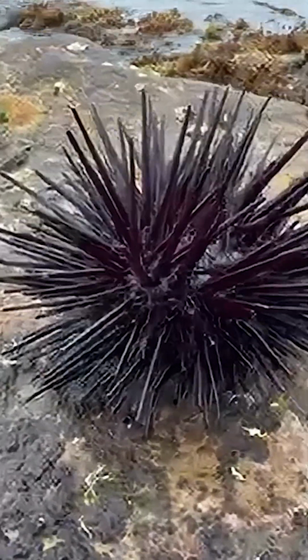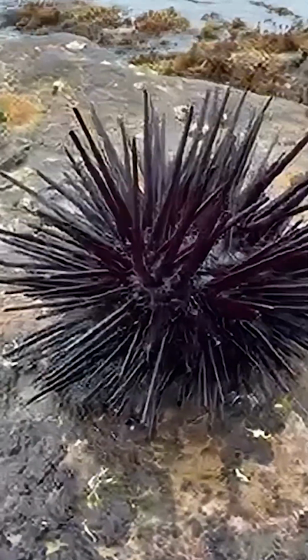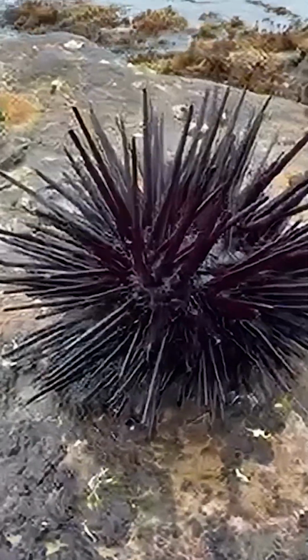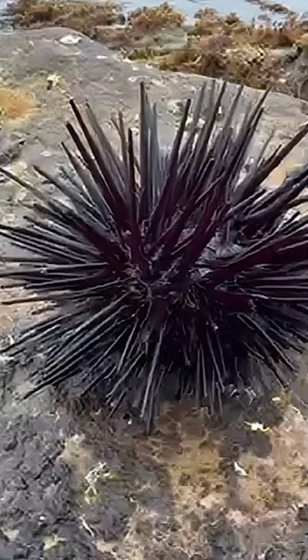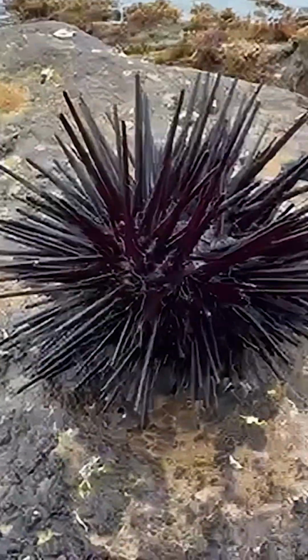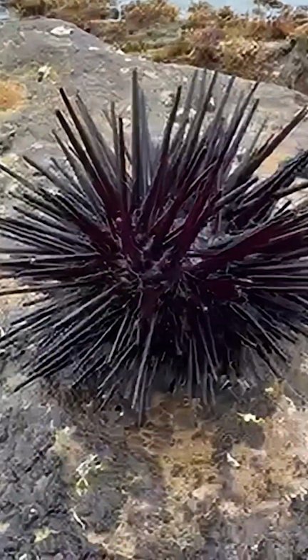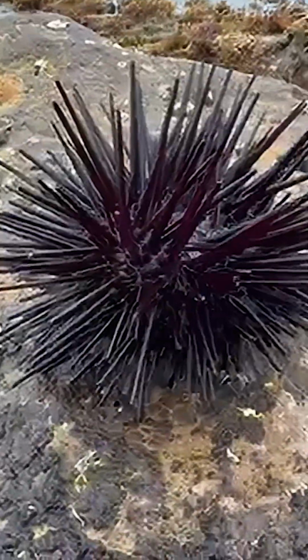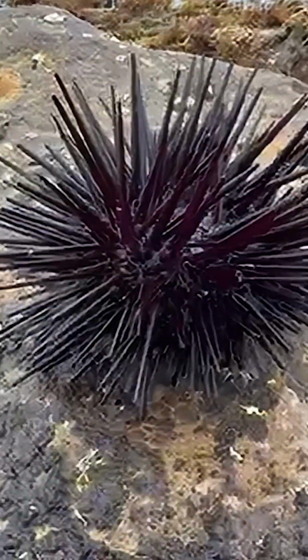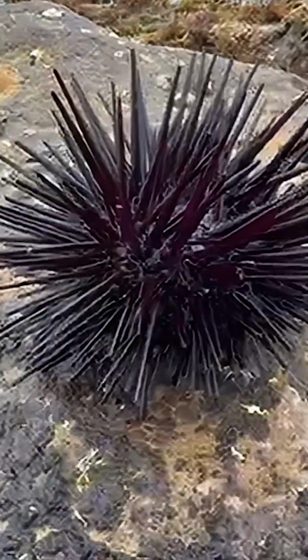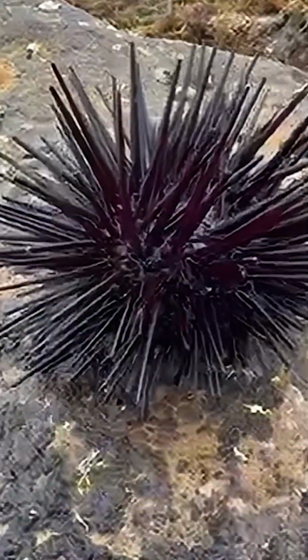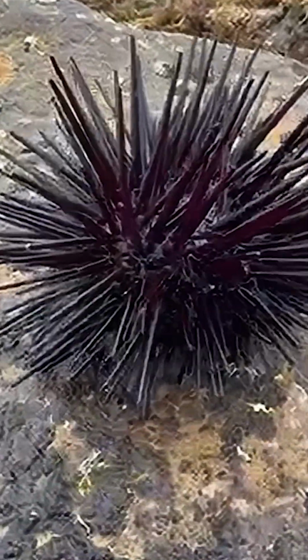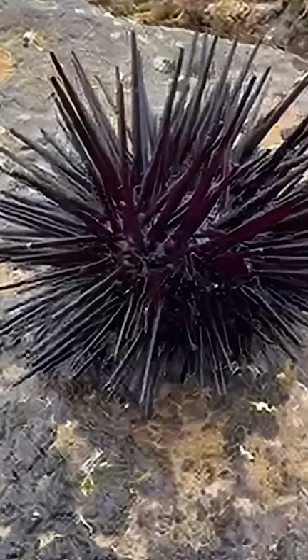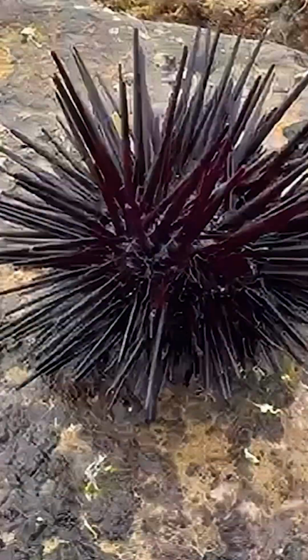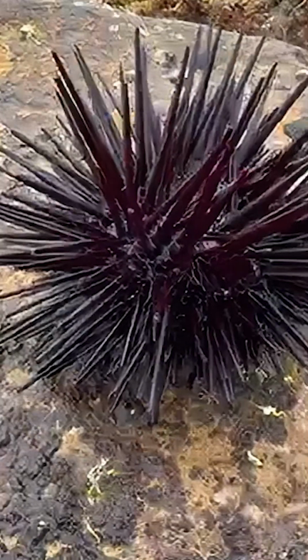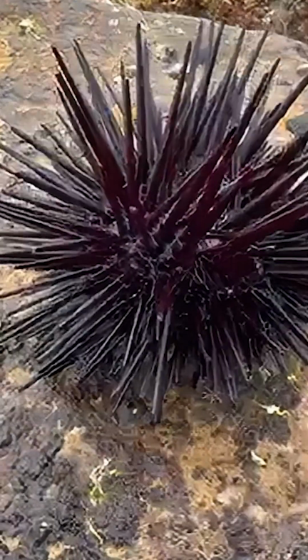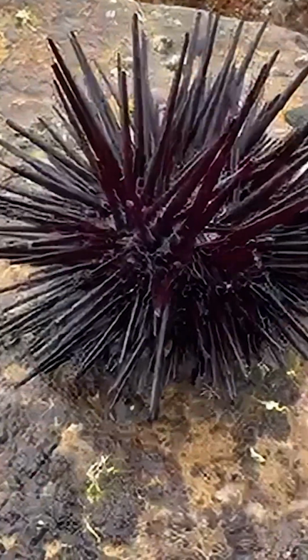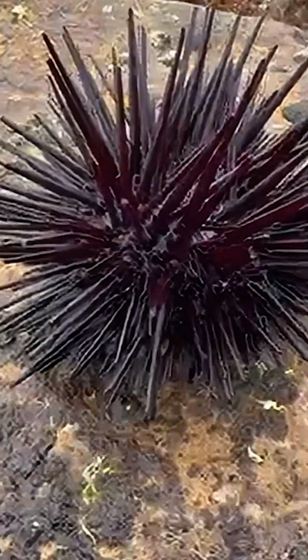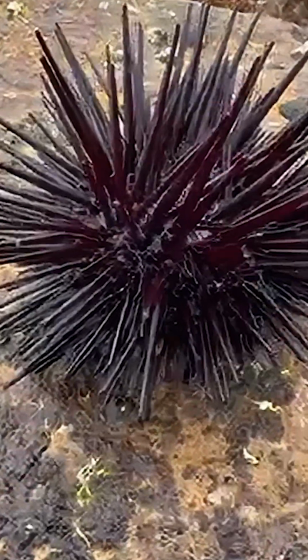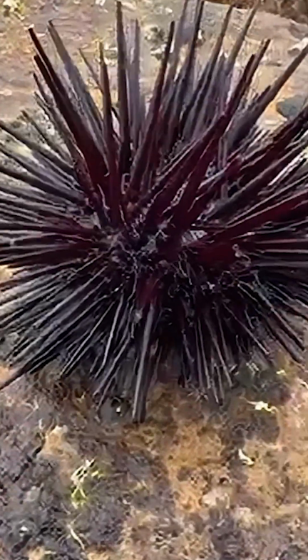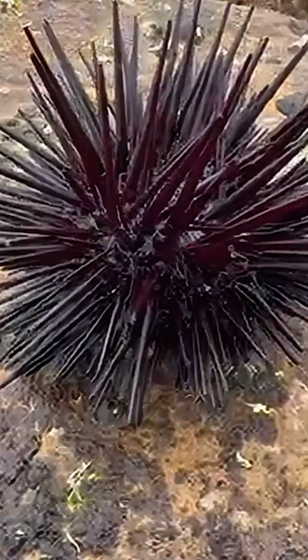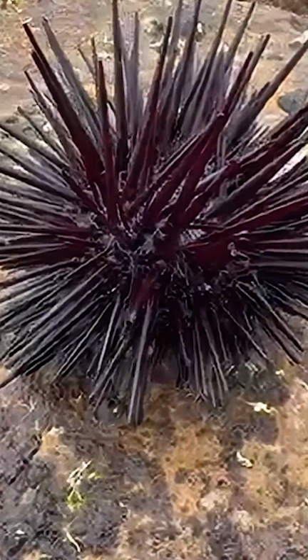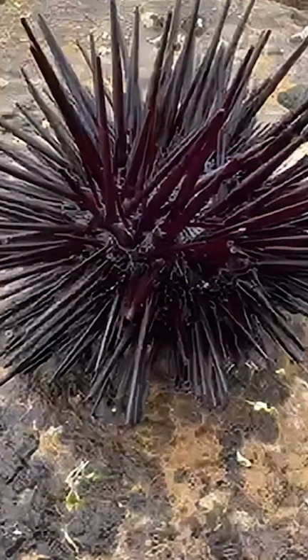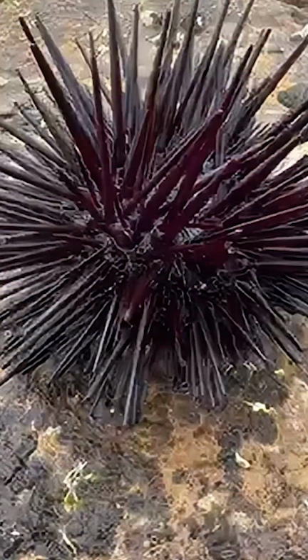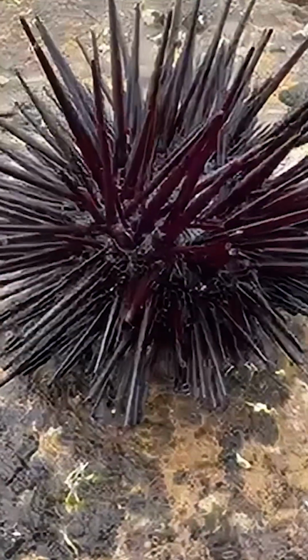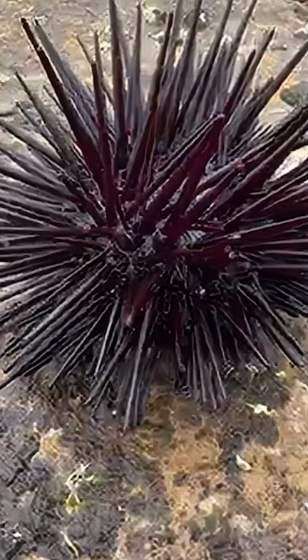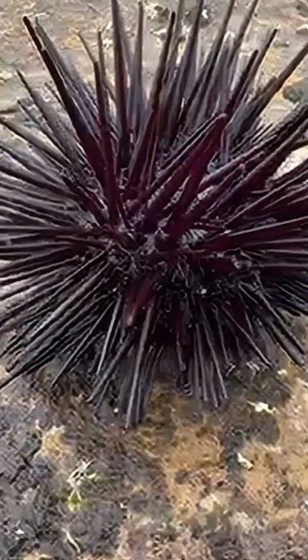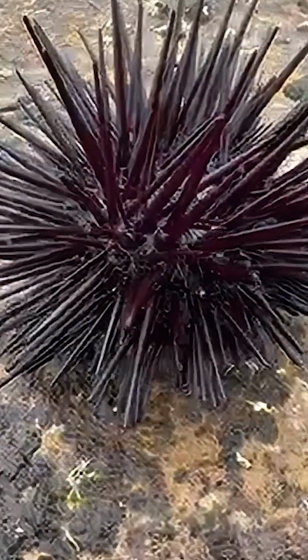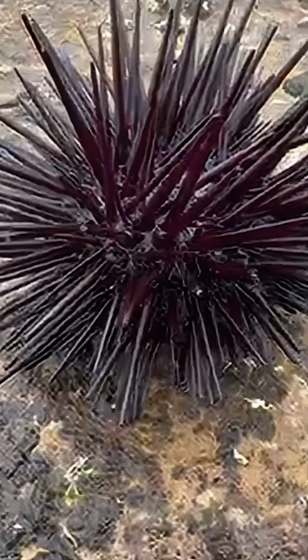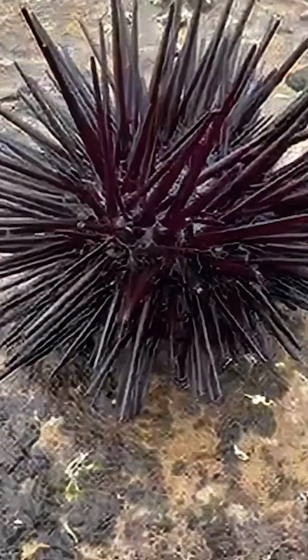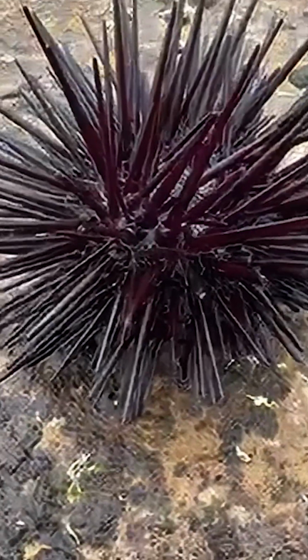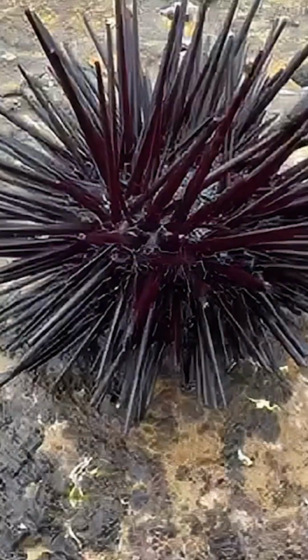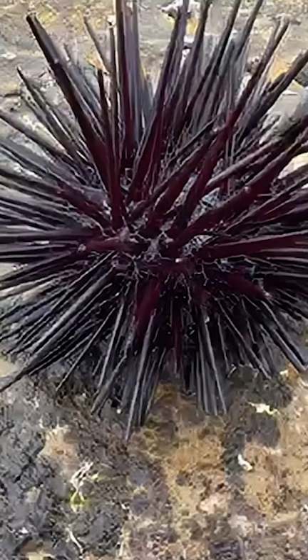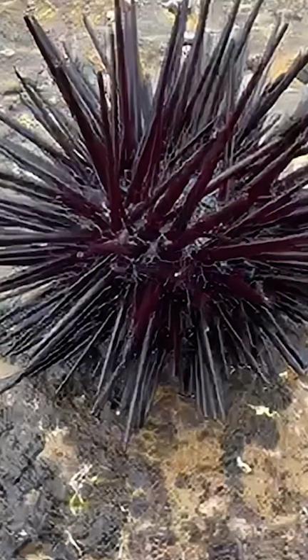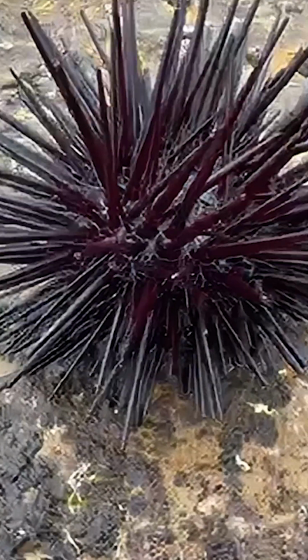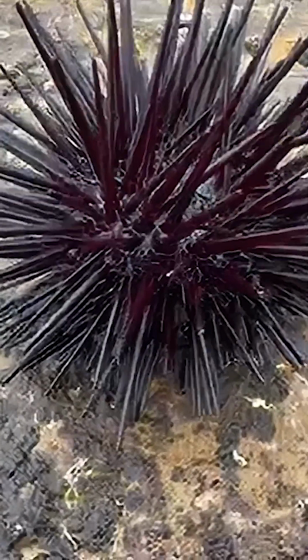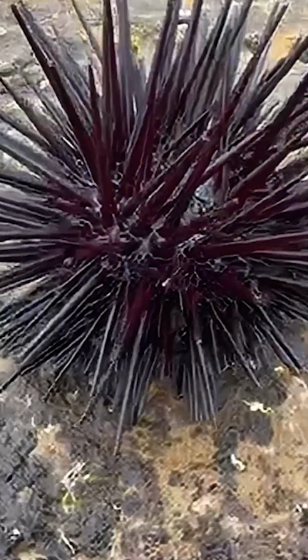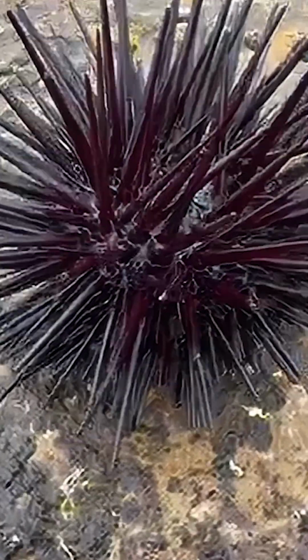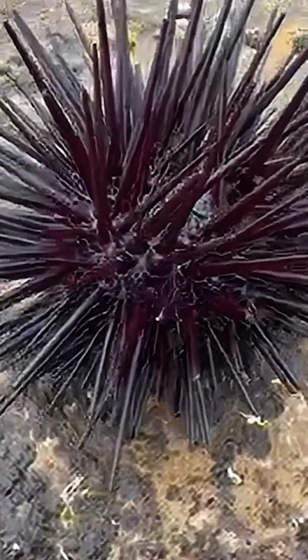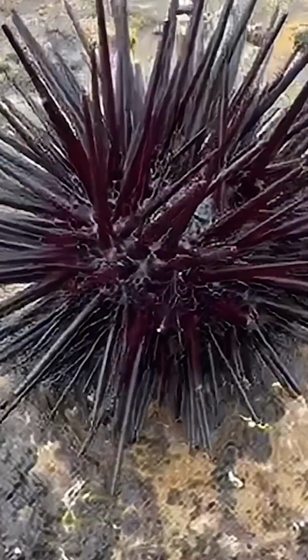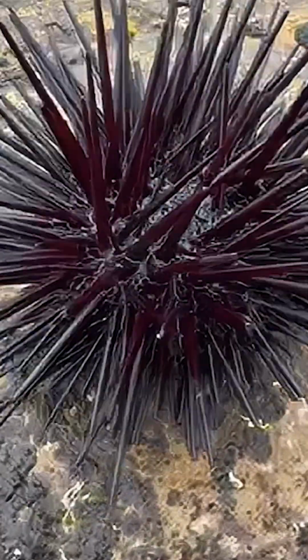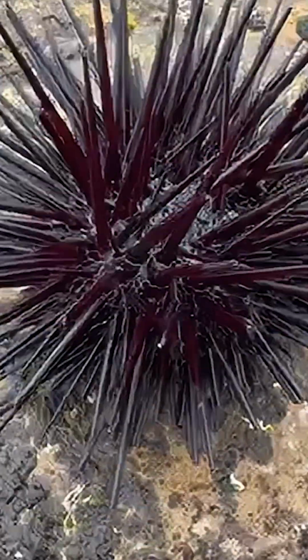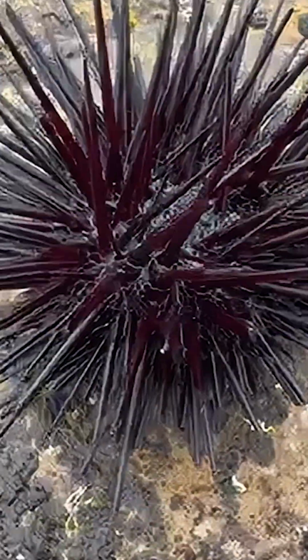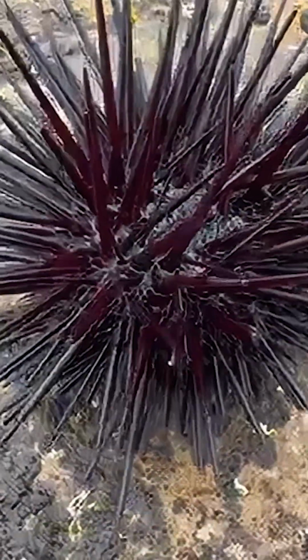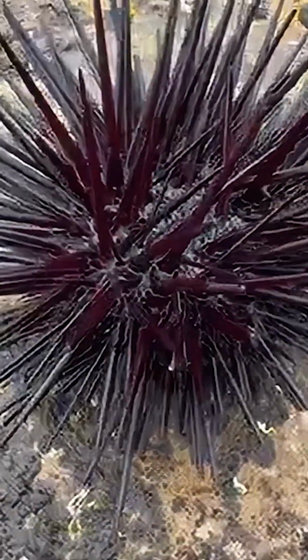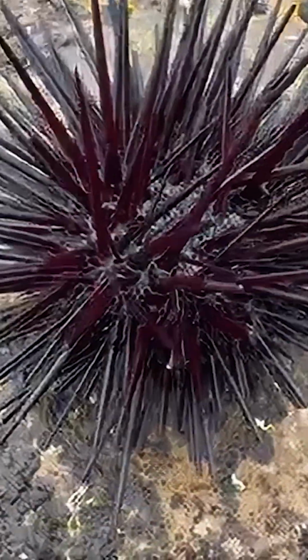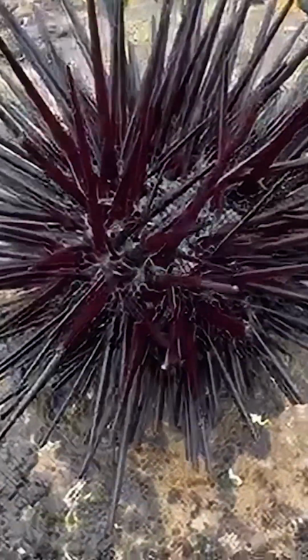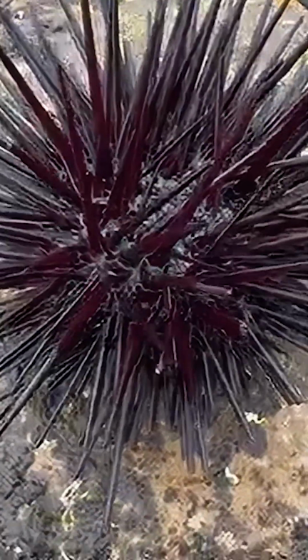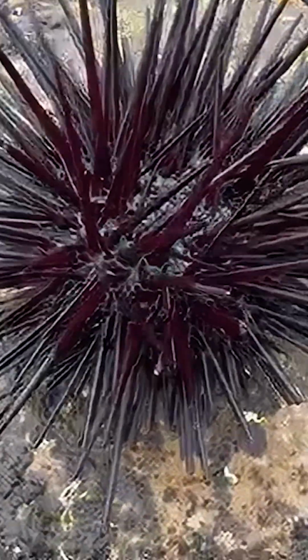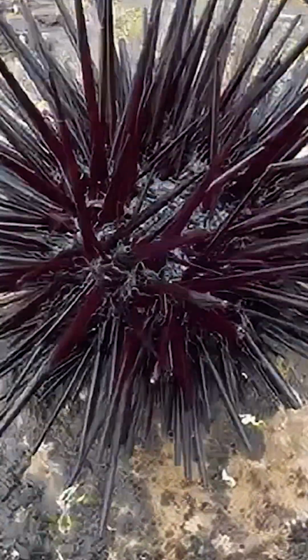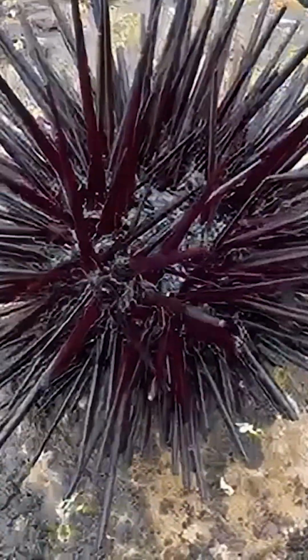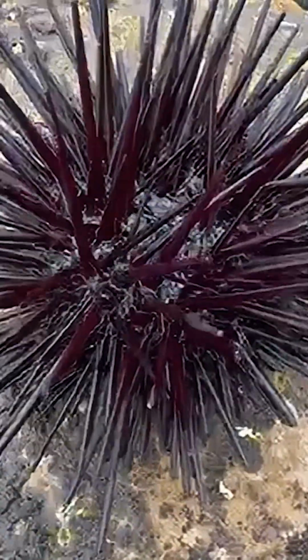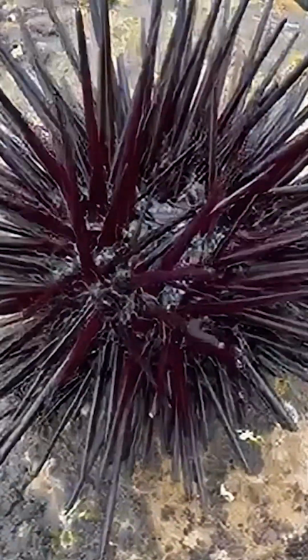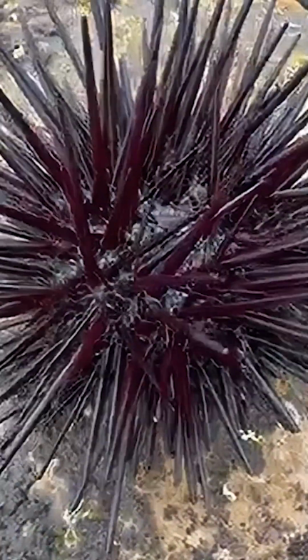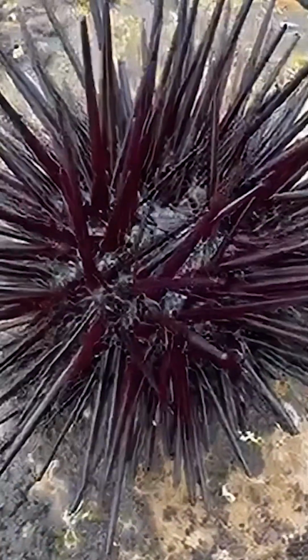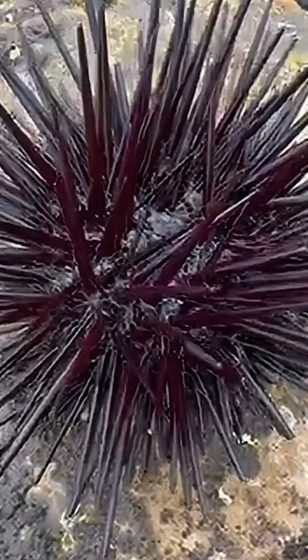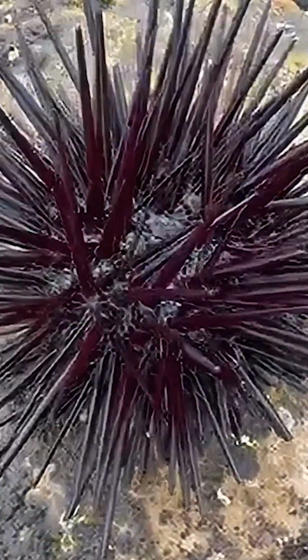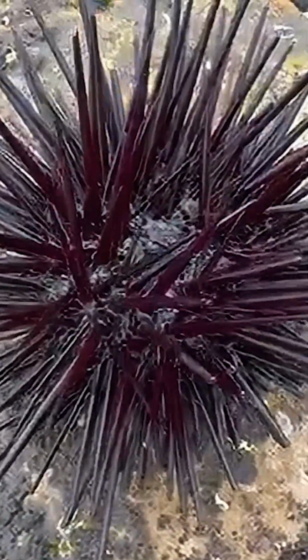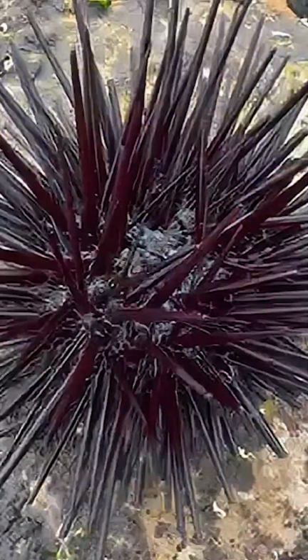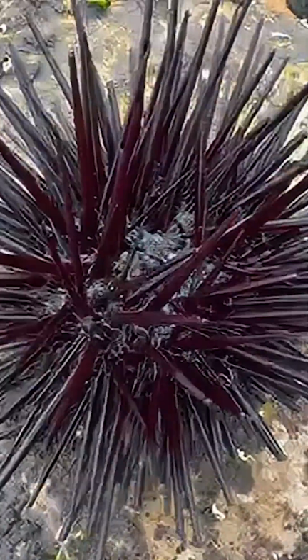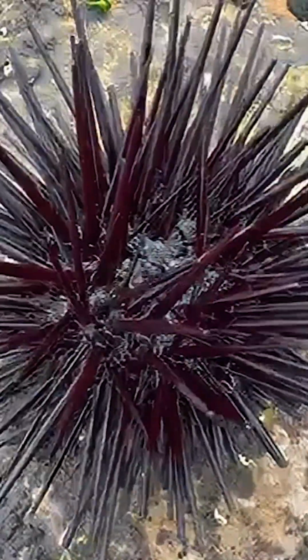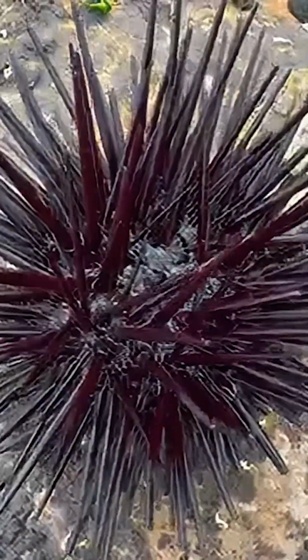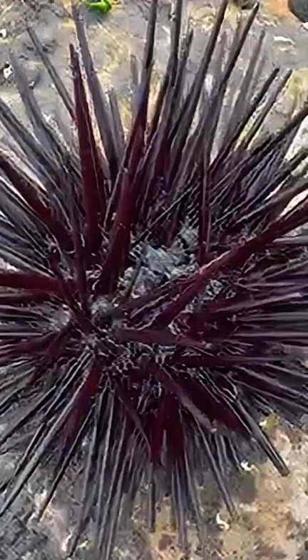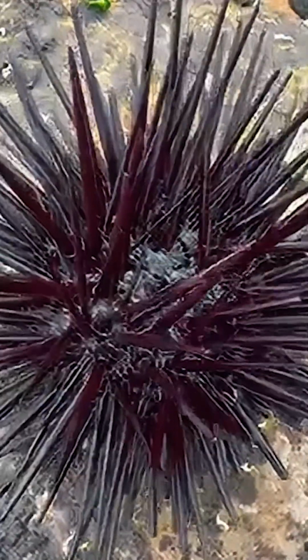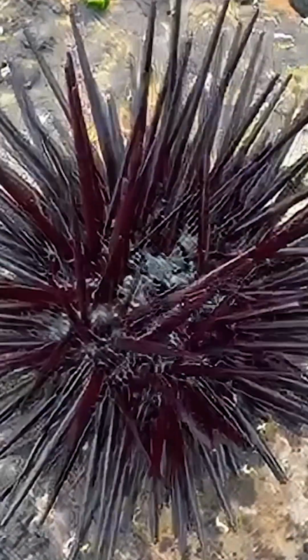But wait — see those tiny sticky legs? Those are tube feet, helping the urchin move, grab onto rocks, and even collect food.